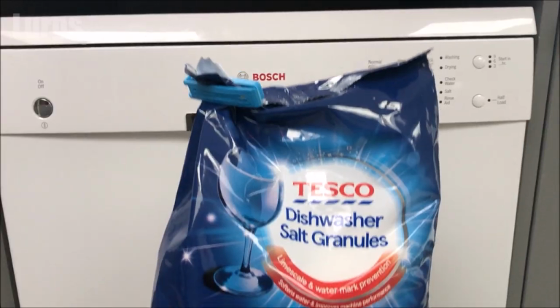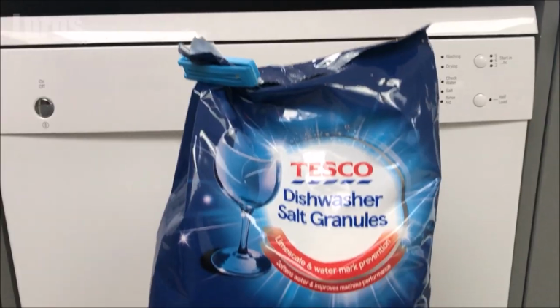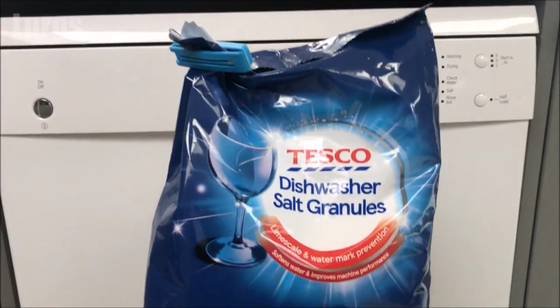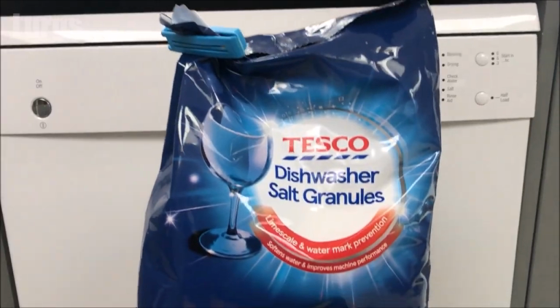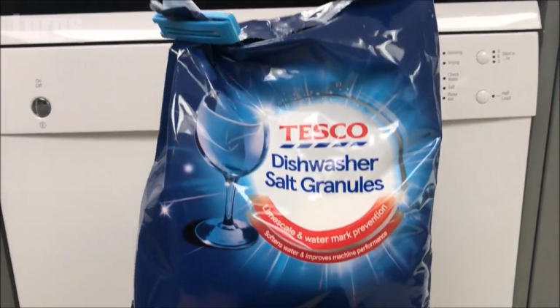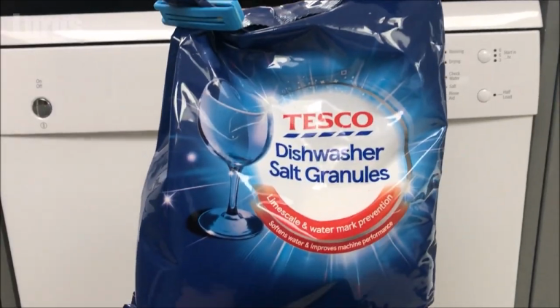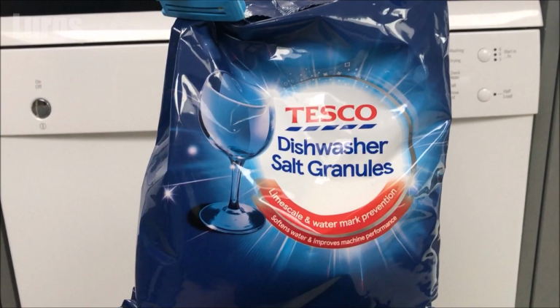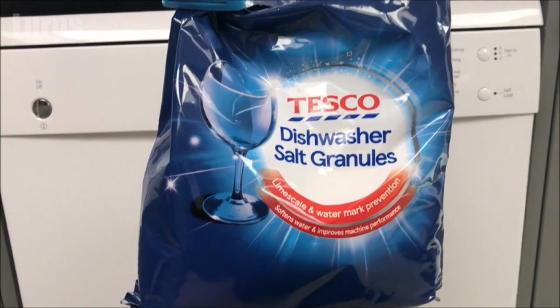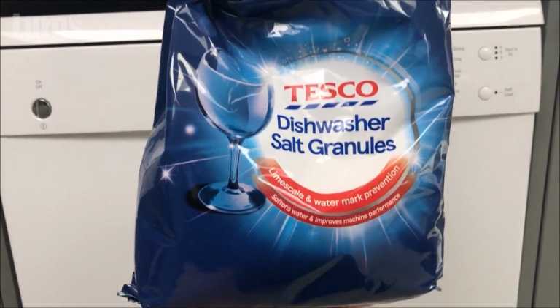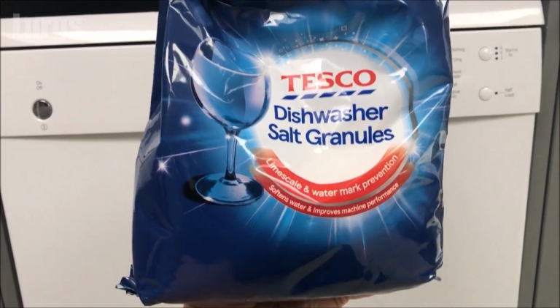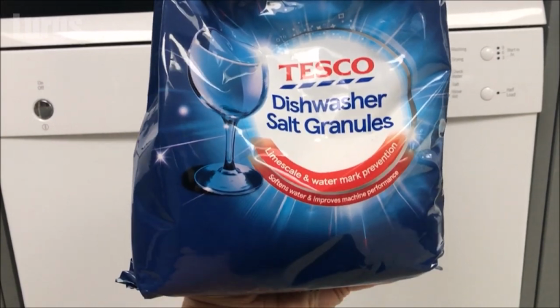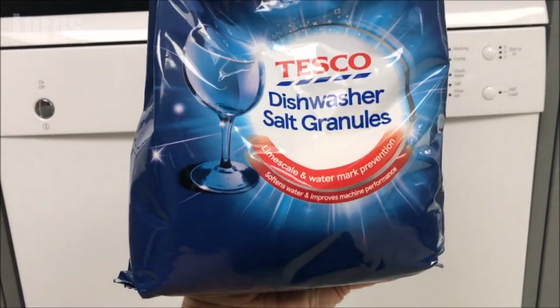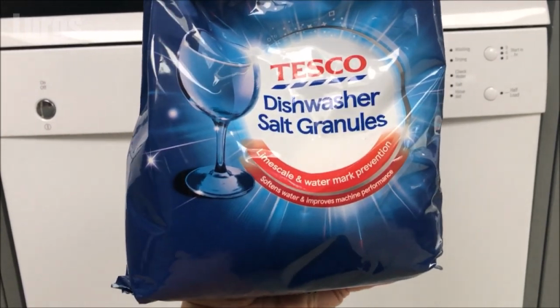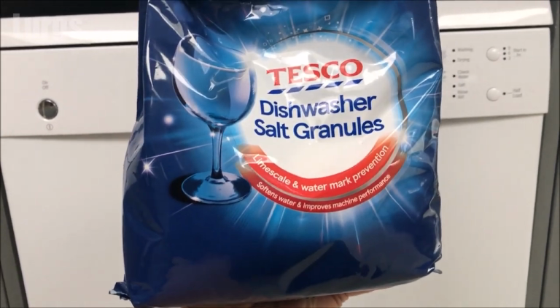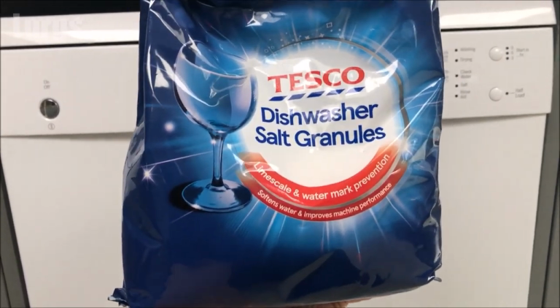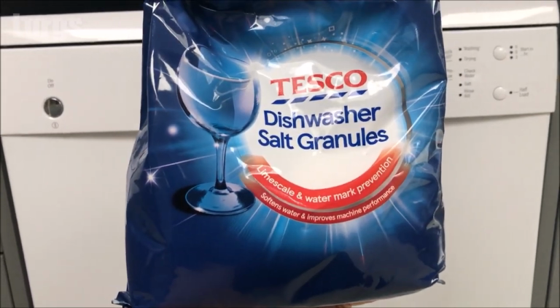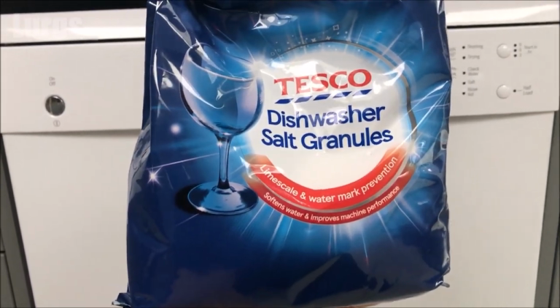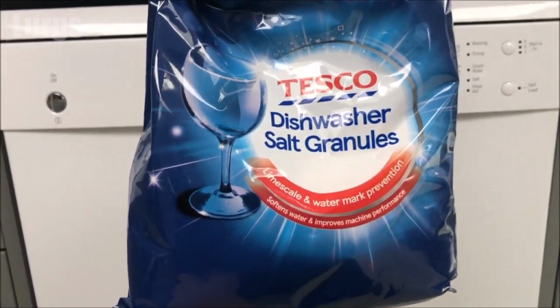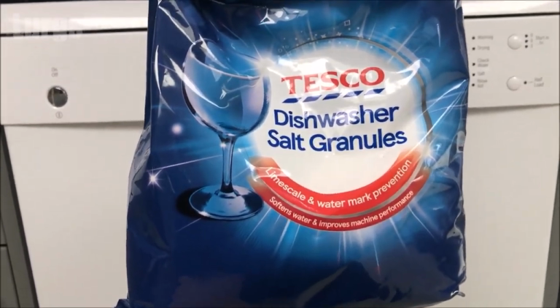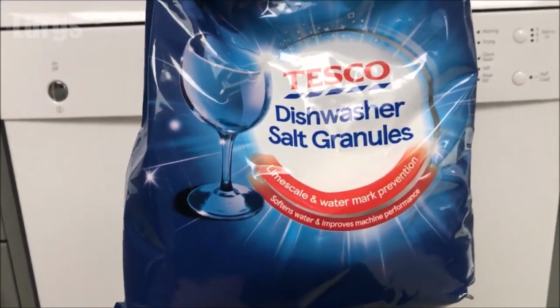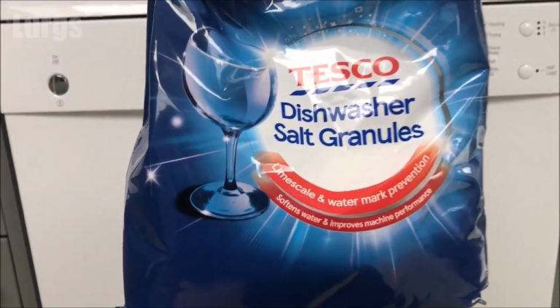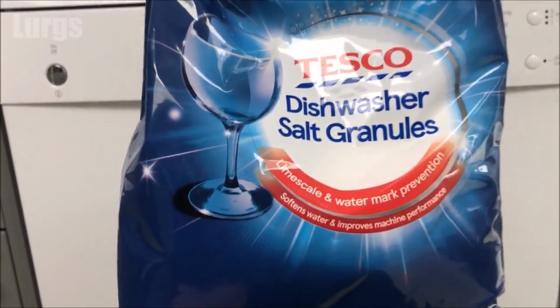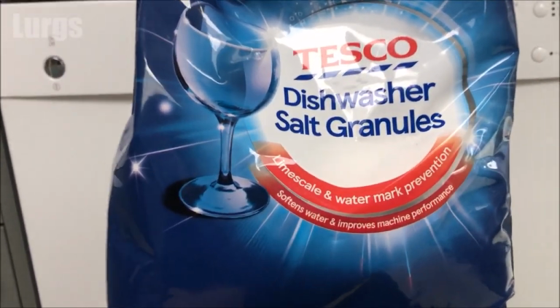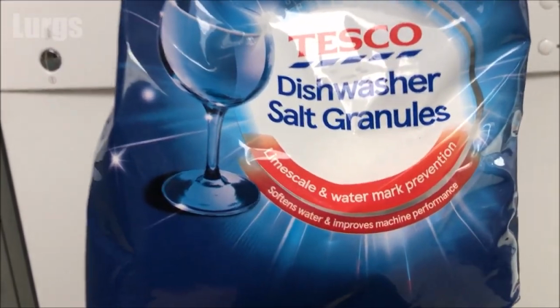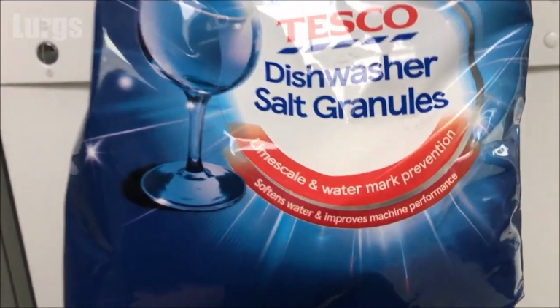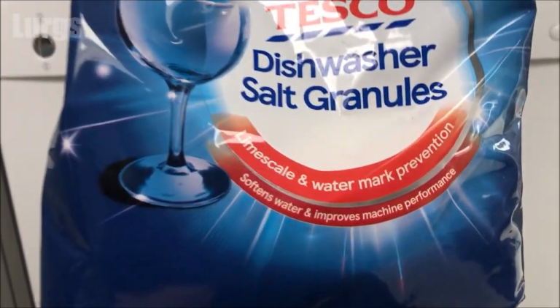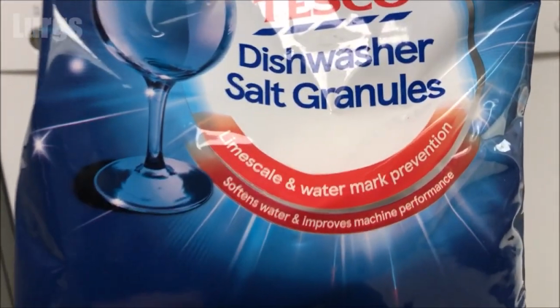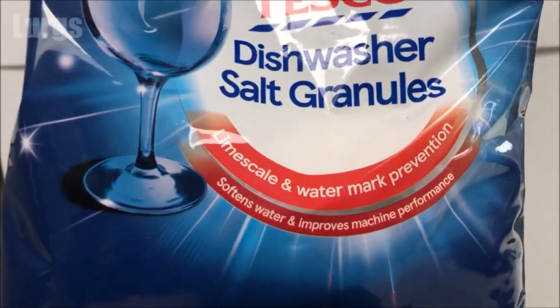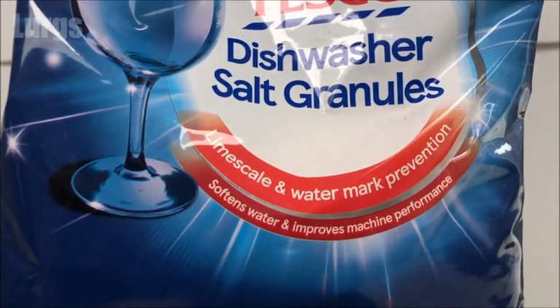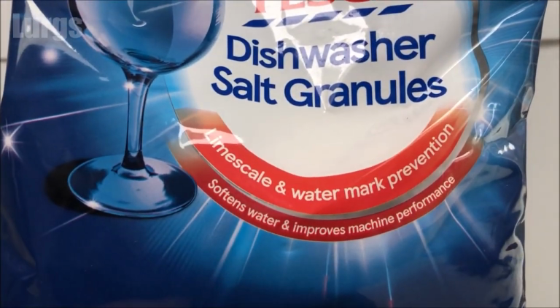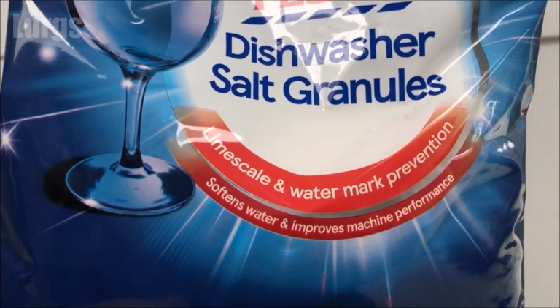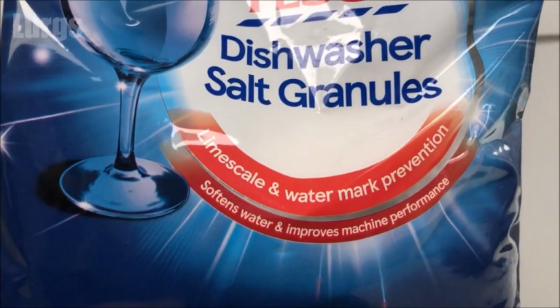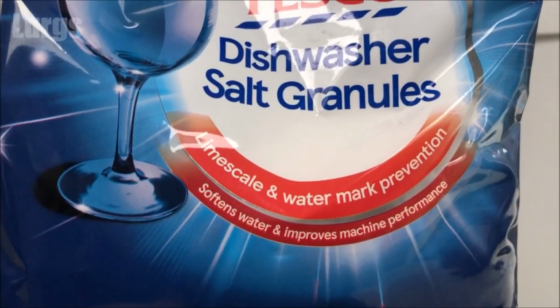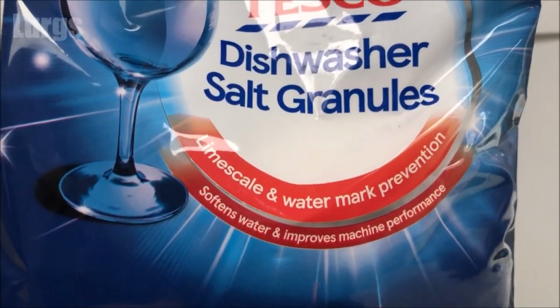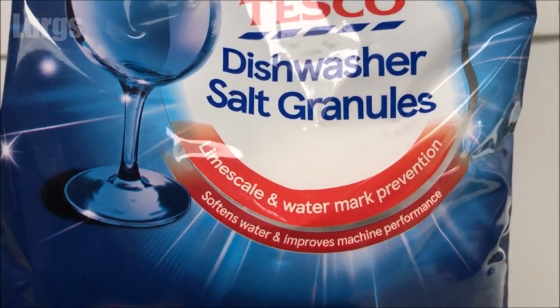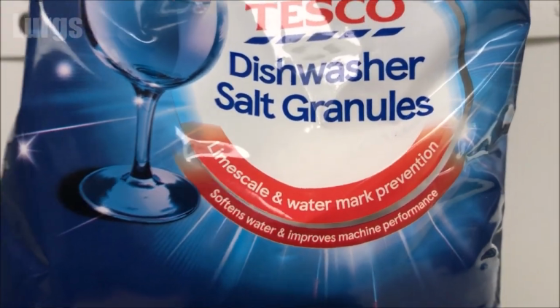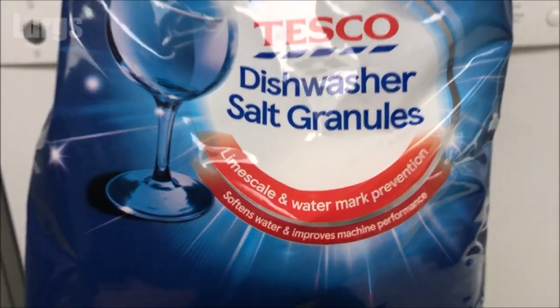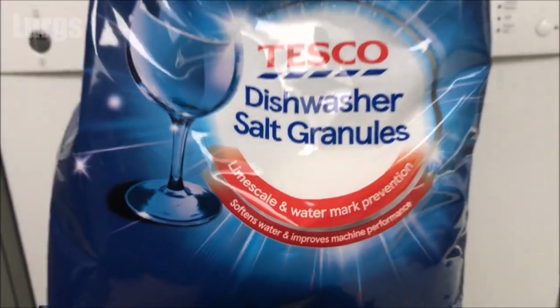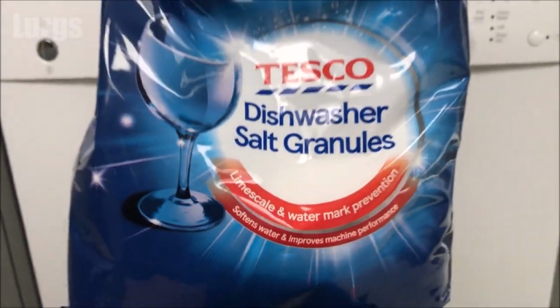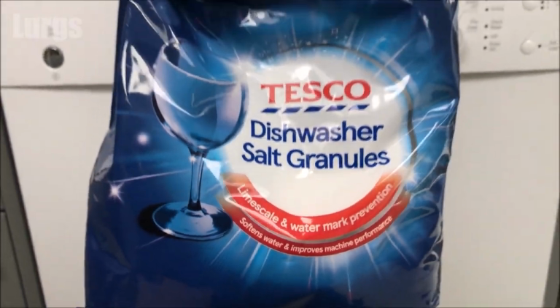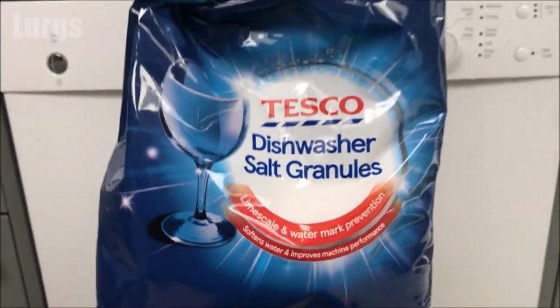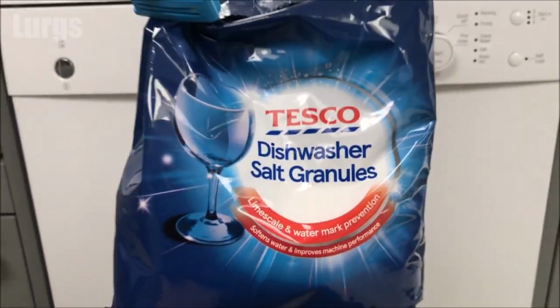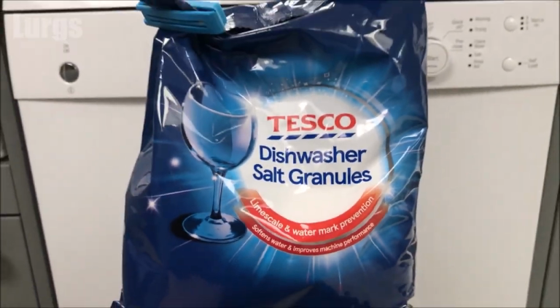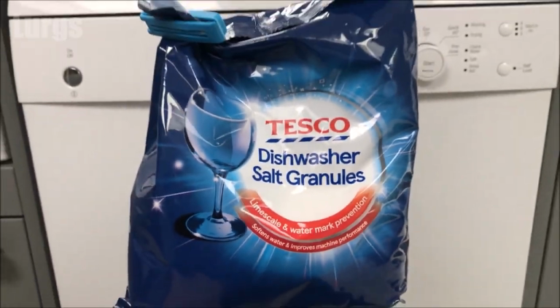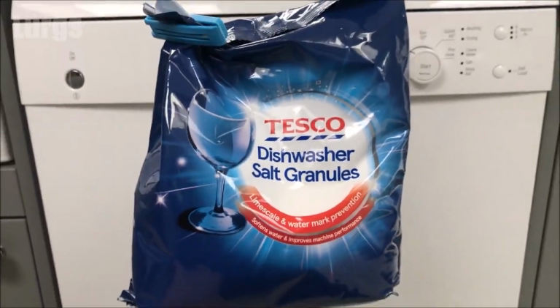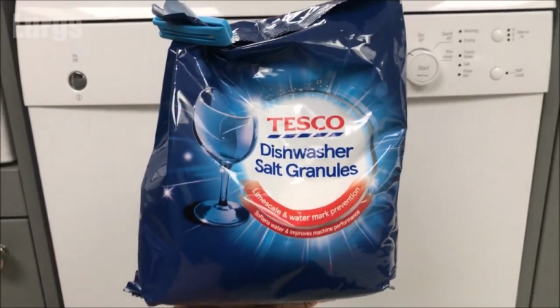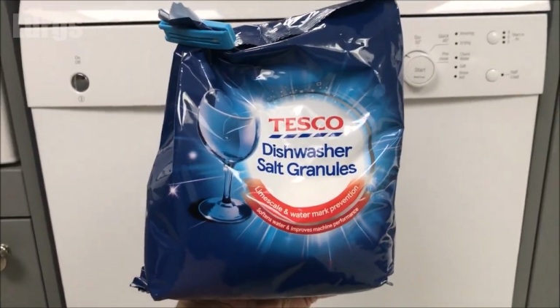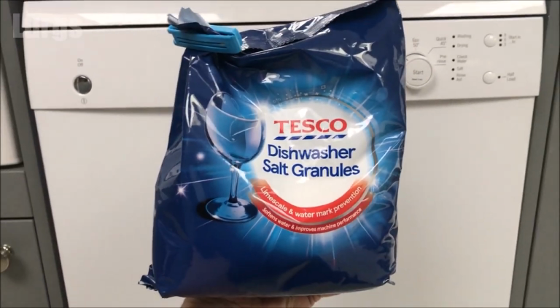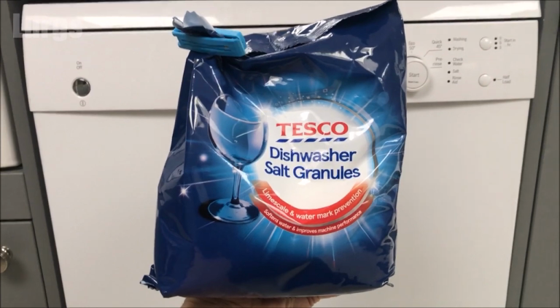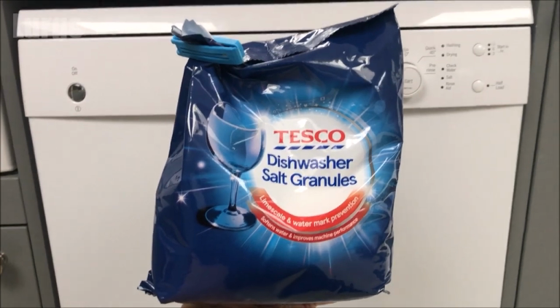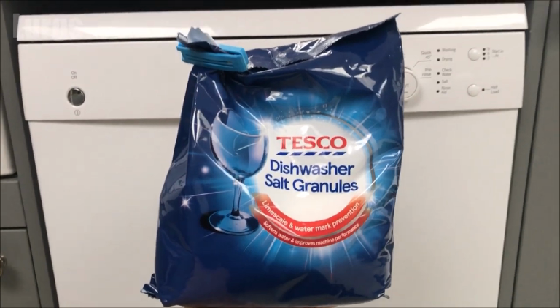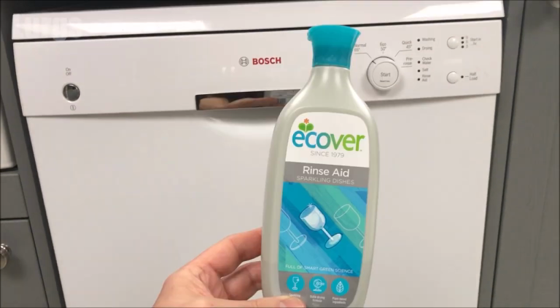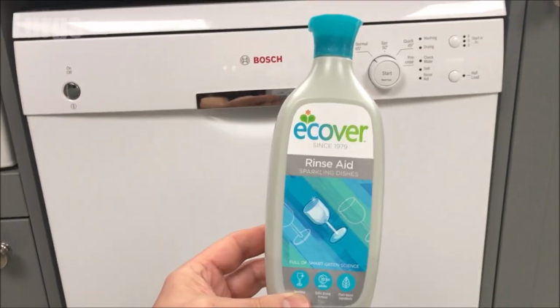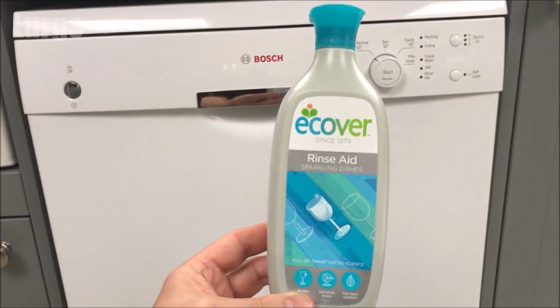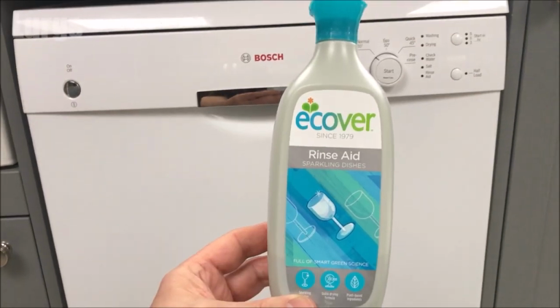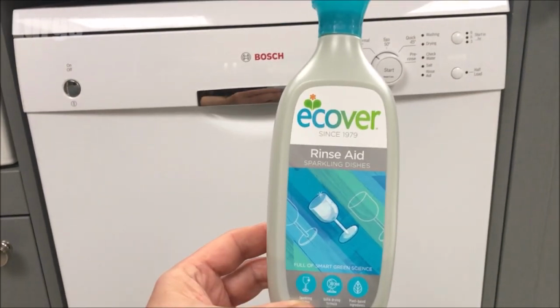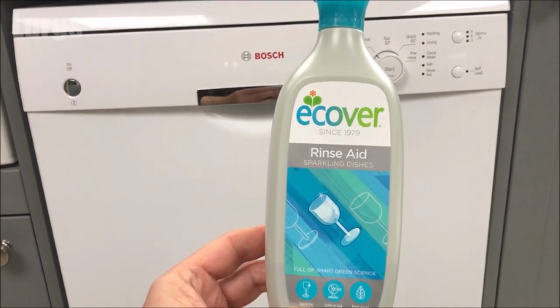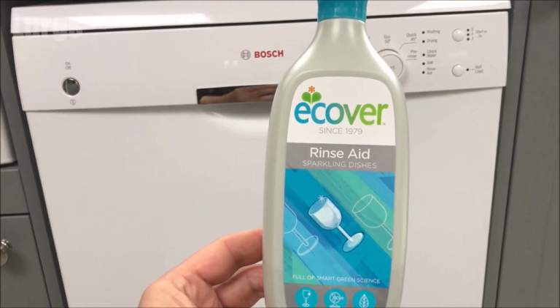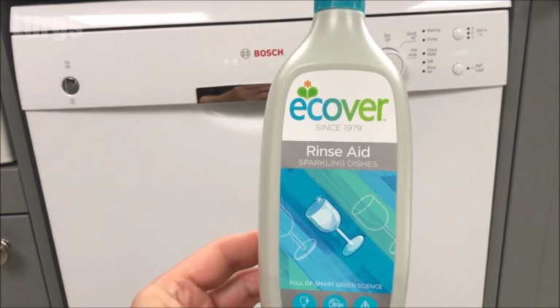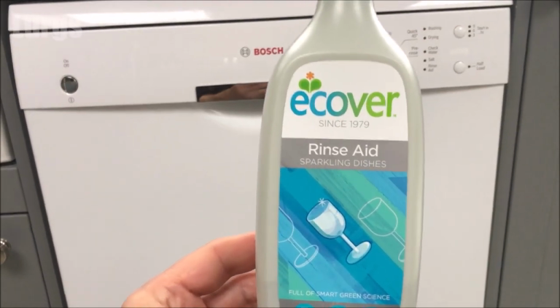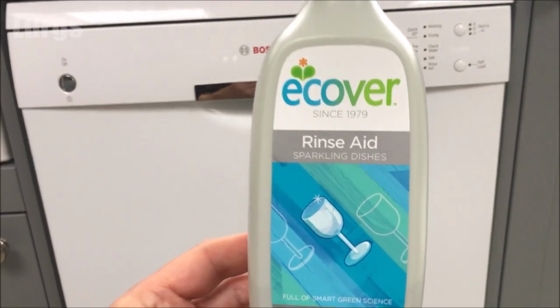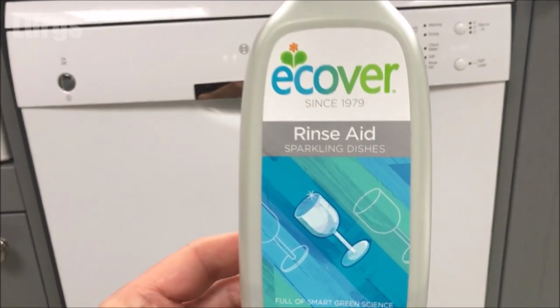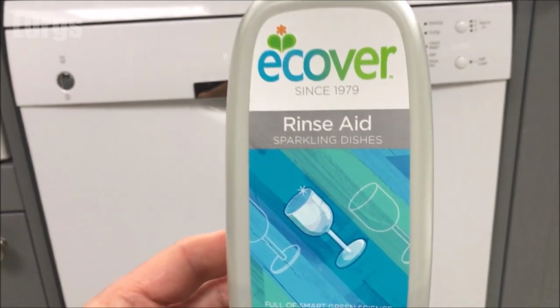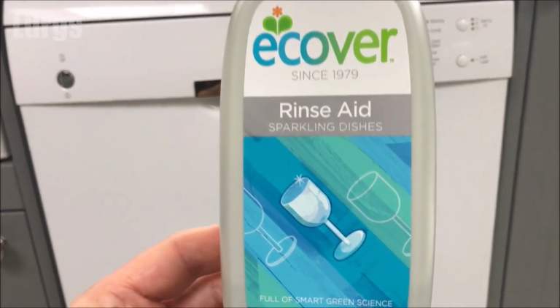What we're going to need today is dishwasher salt granules — you can get these from your local shop or supermarket — and you're also going to need rinse aid.